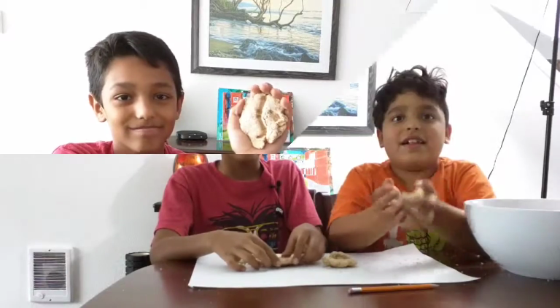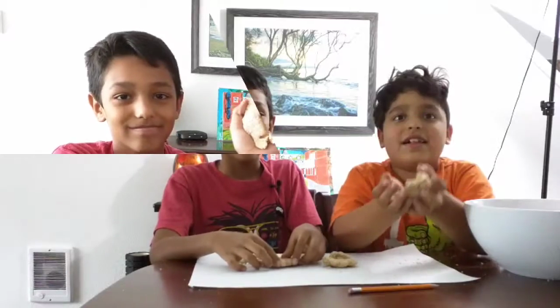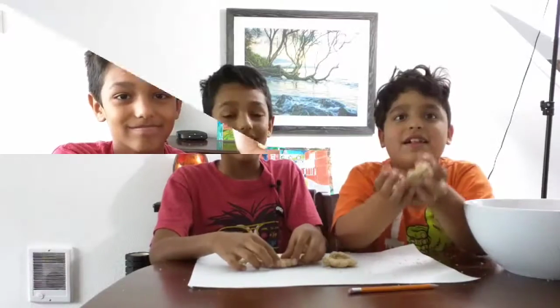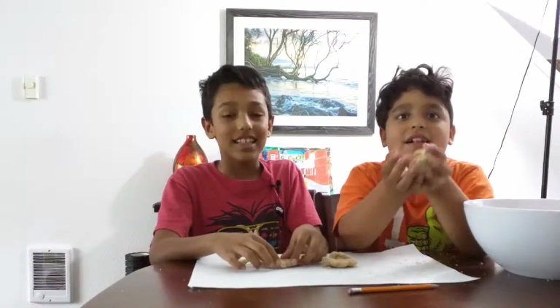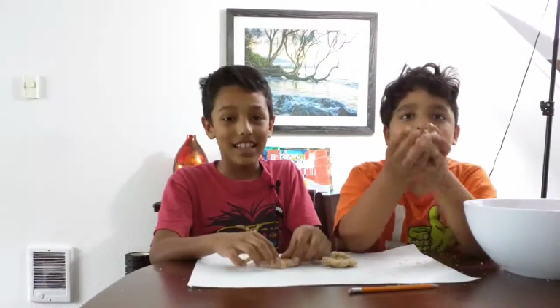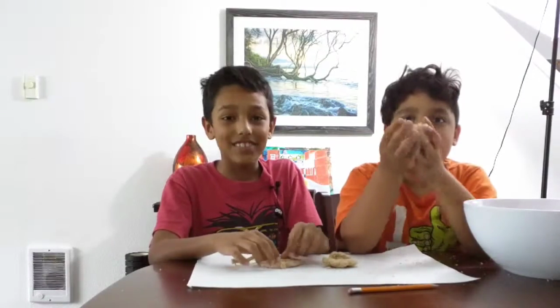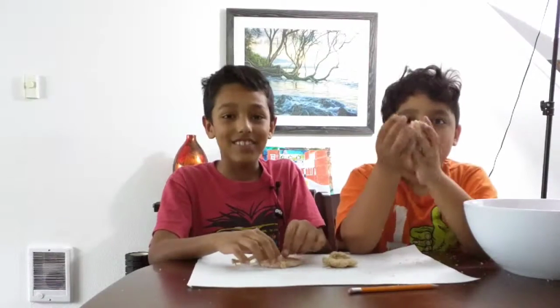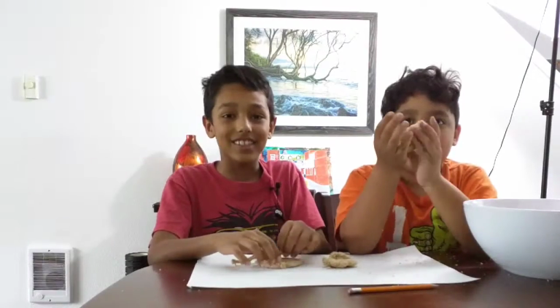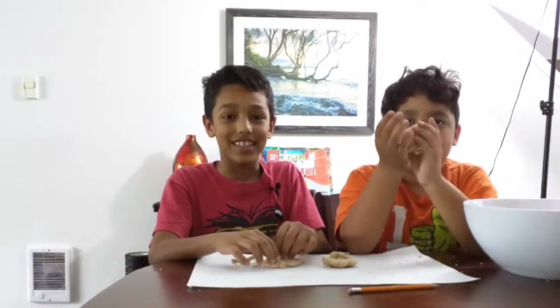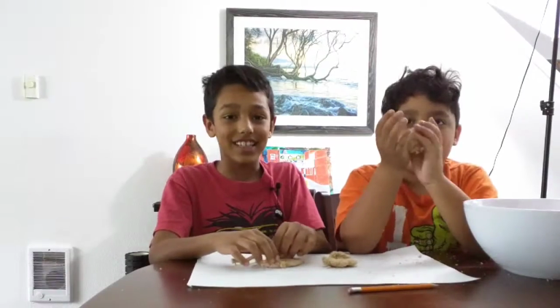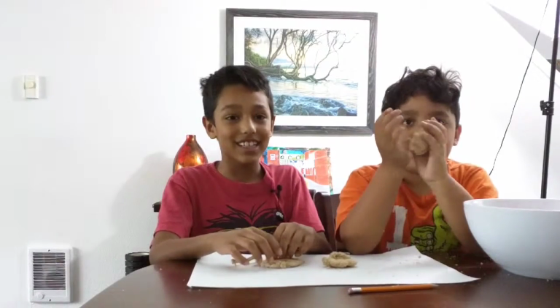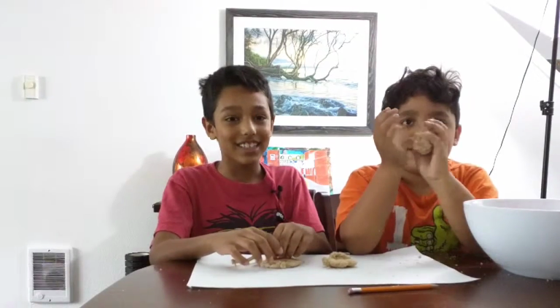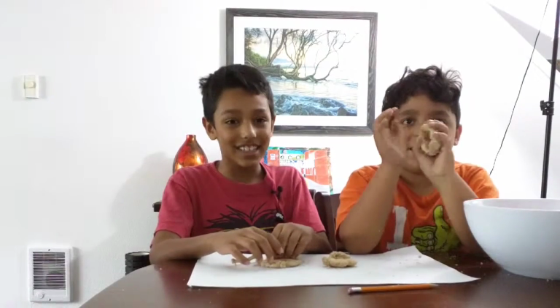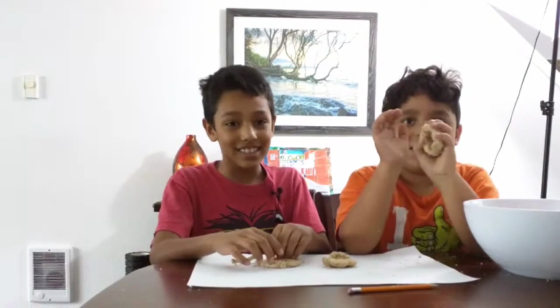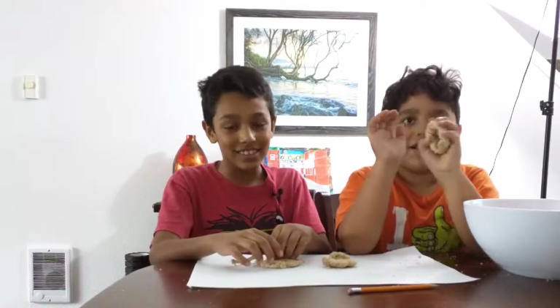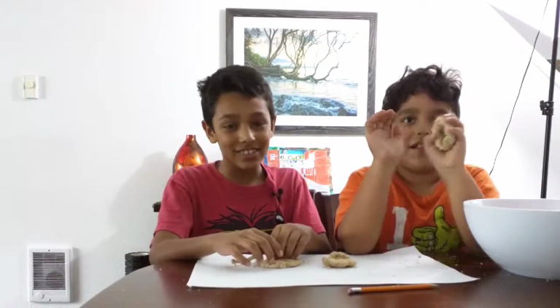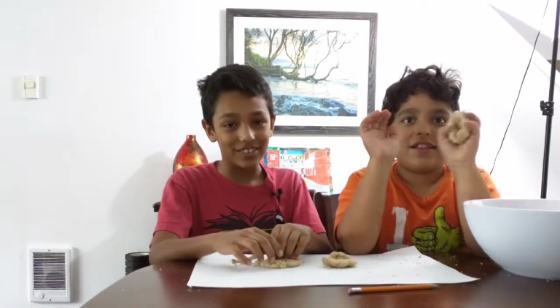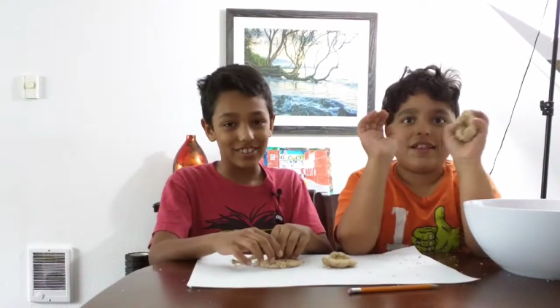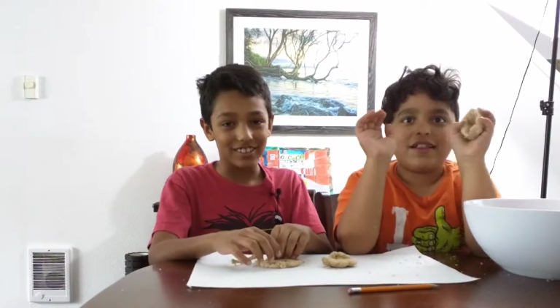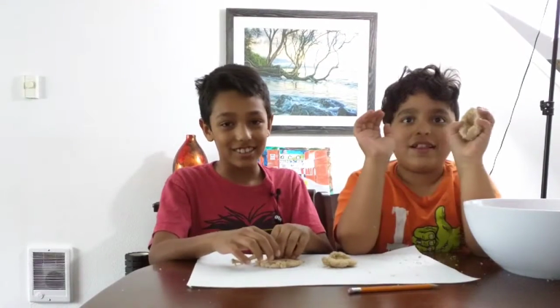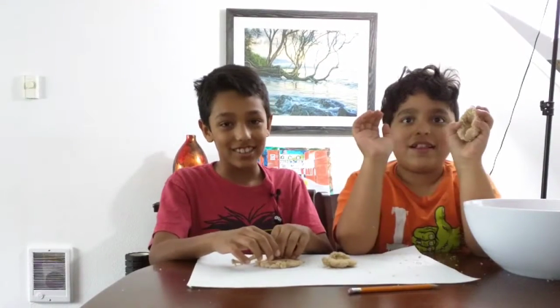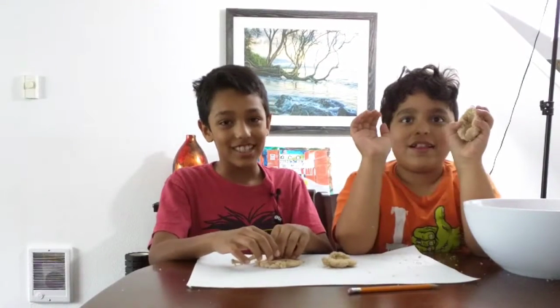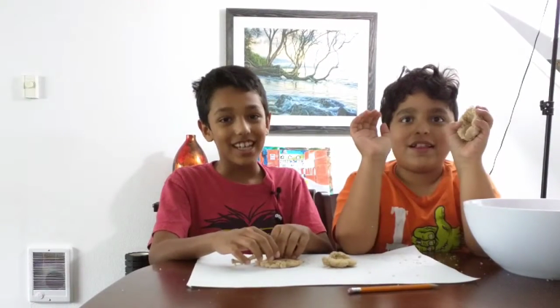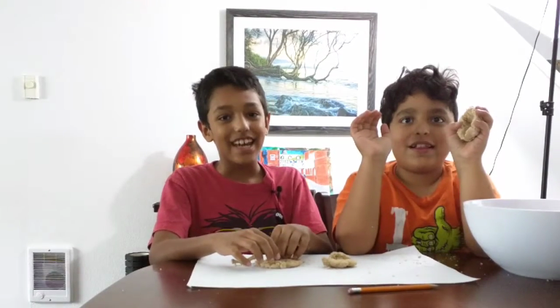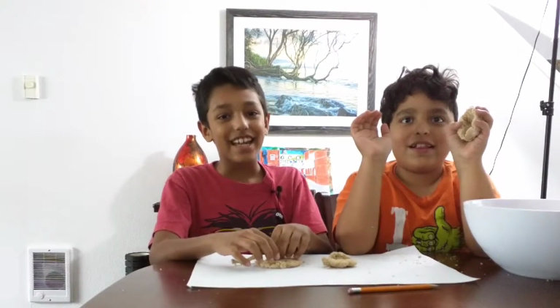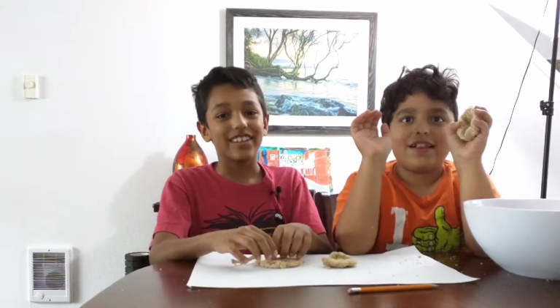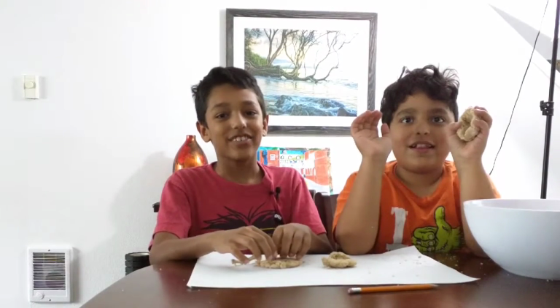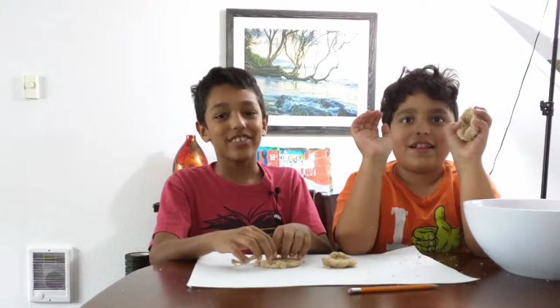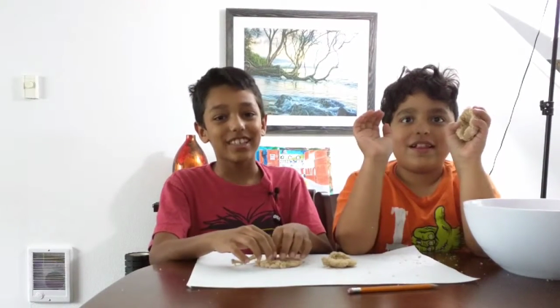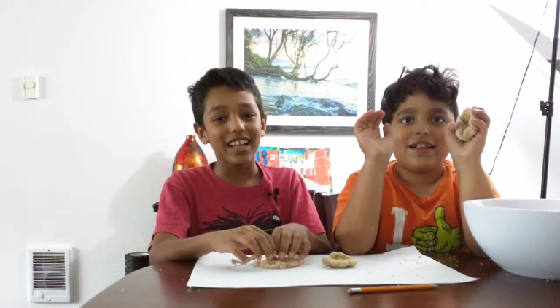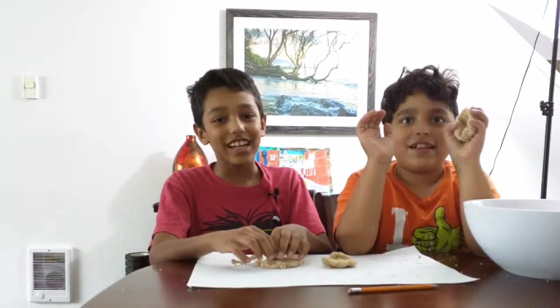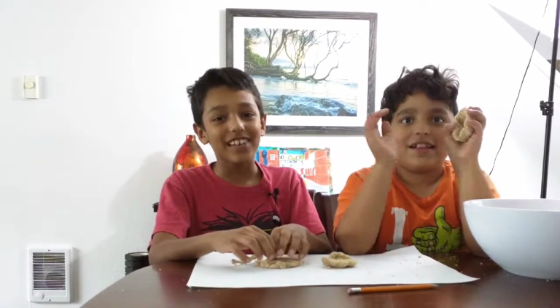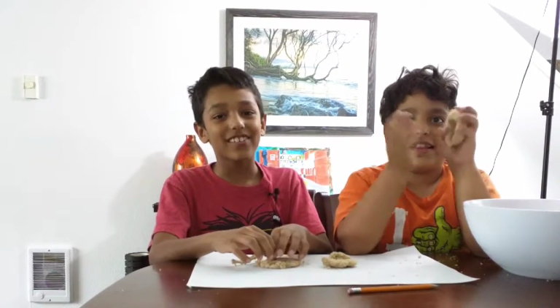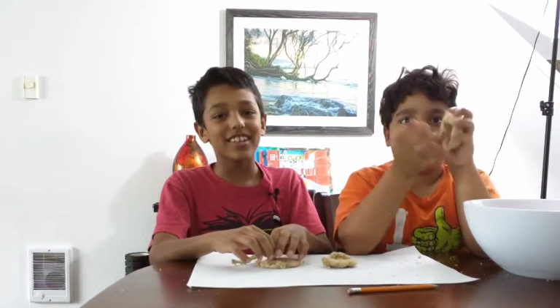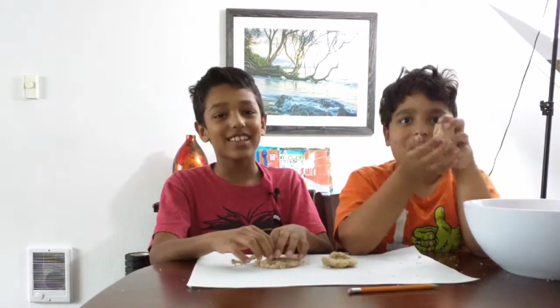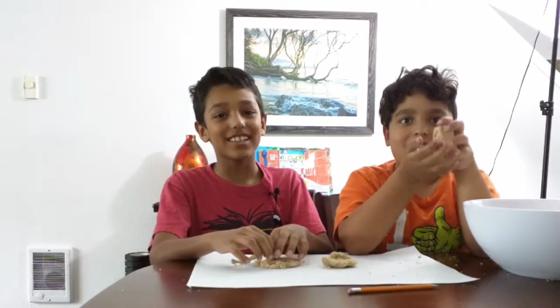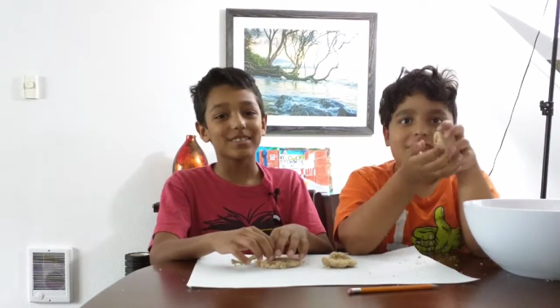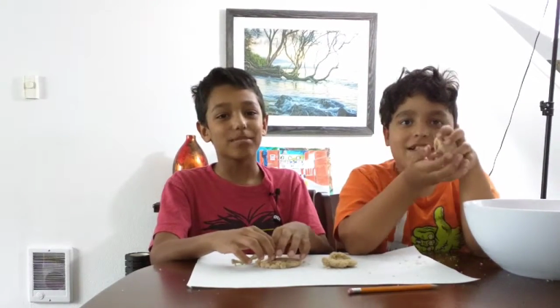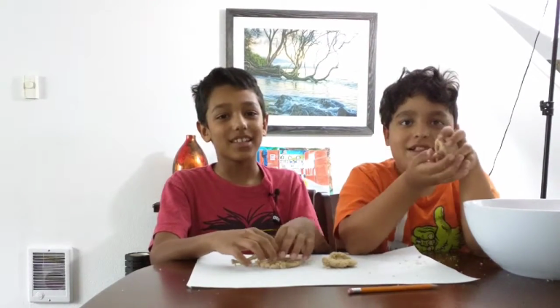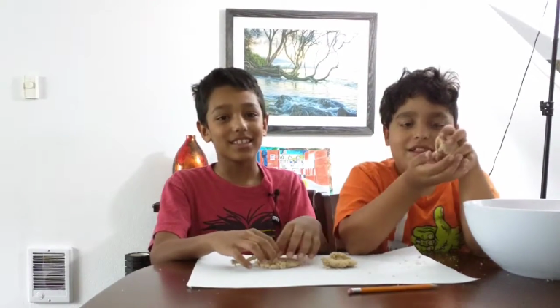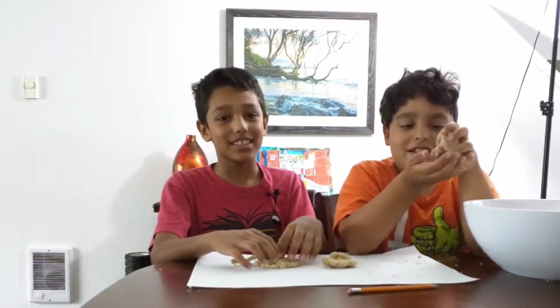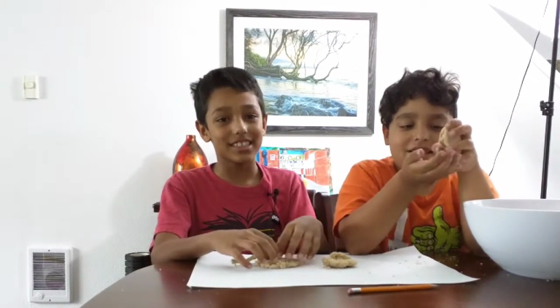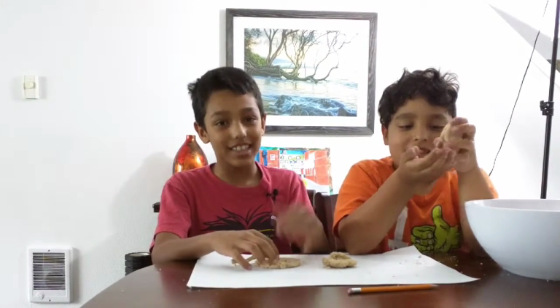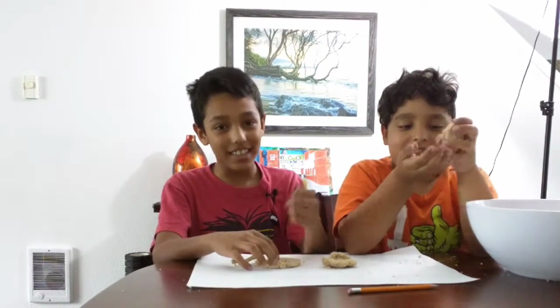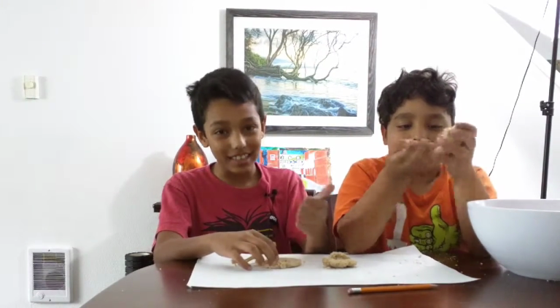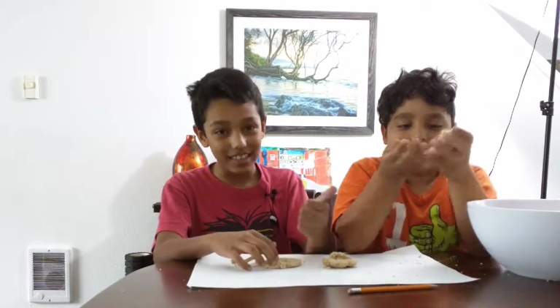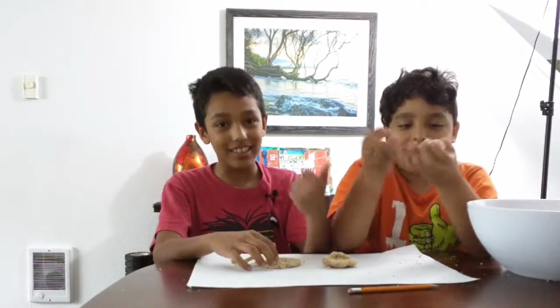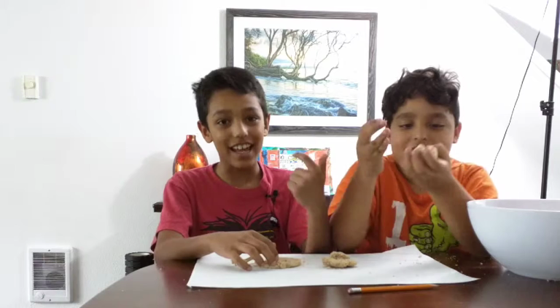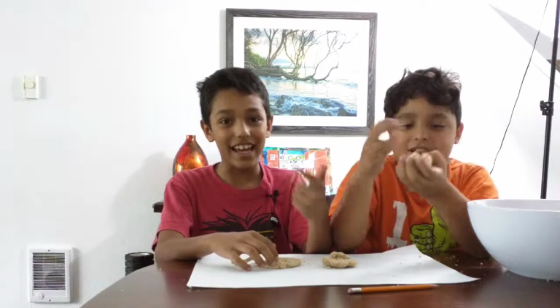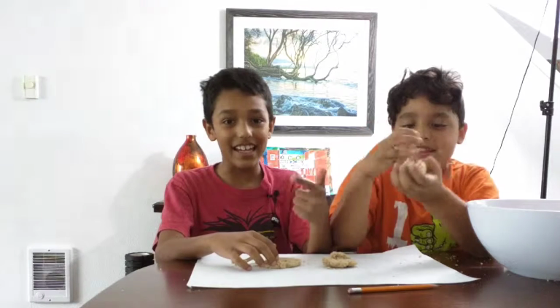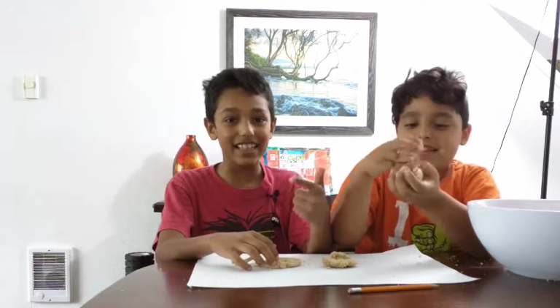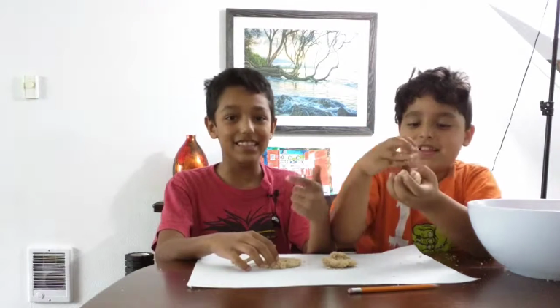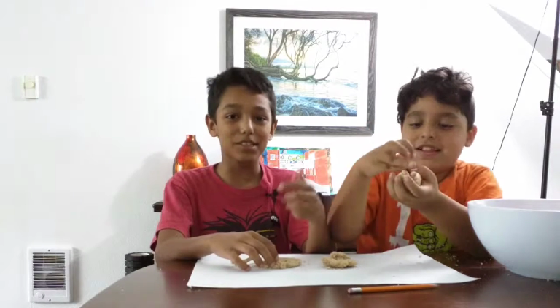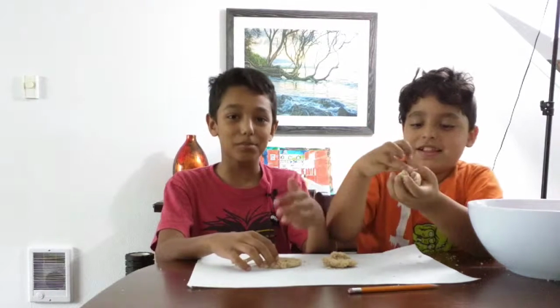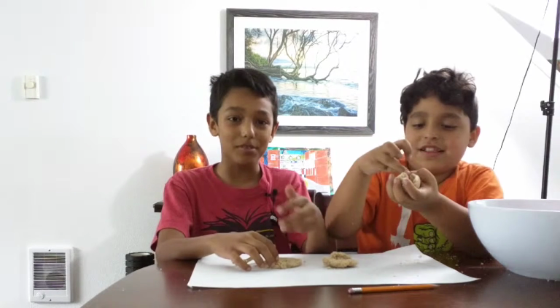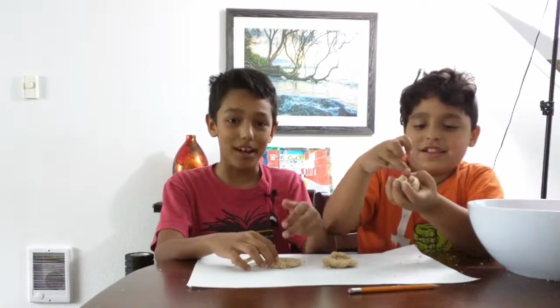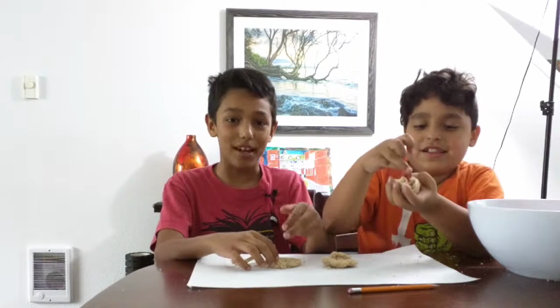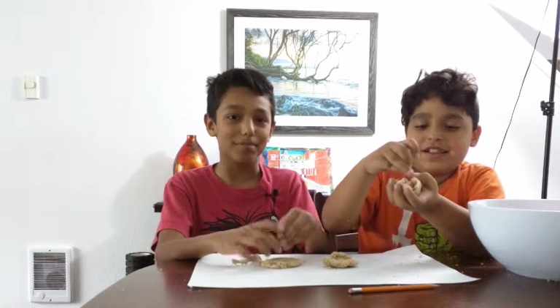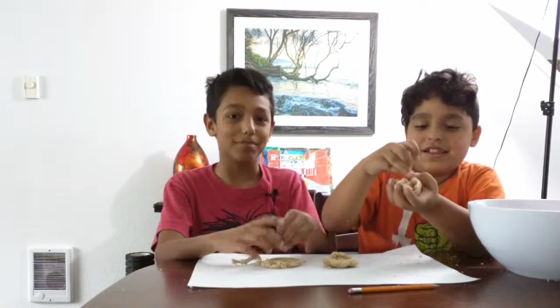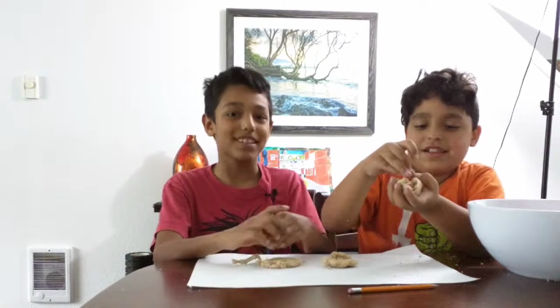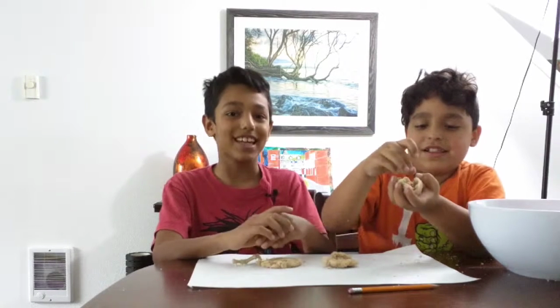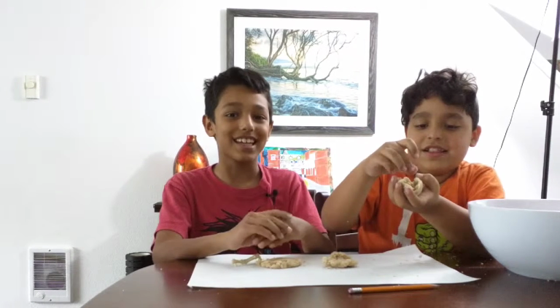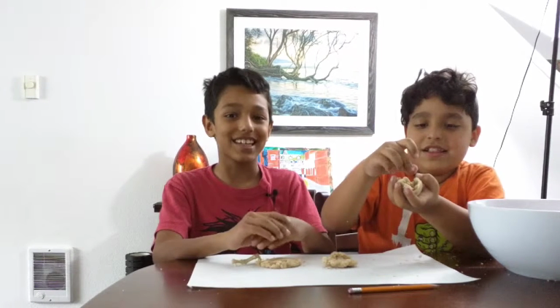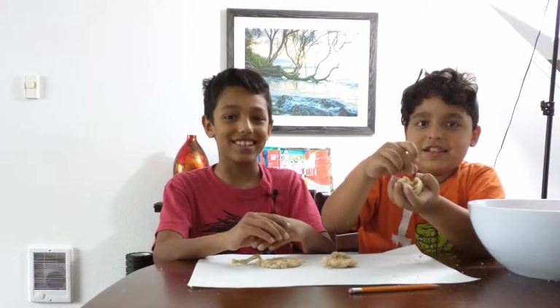Thank you for watching Kid2Kid Tutorials. If you like our videos, please share, like, and subscribe. Thank you.